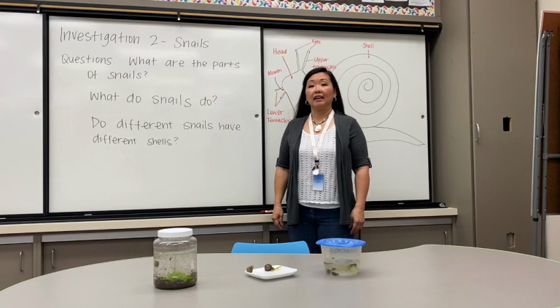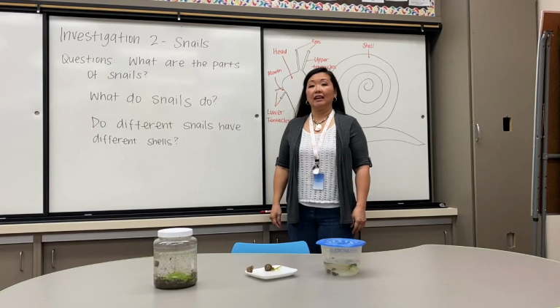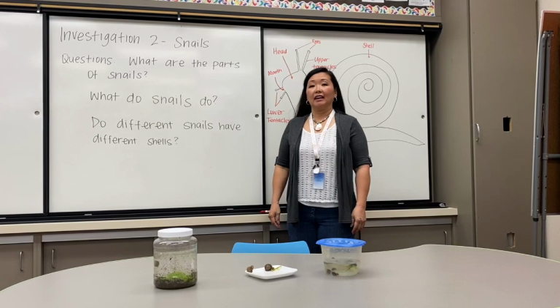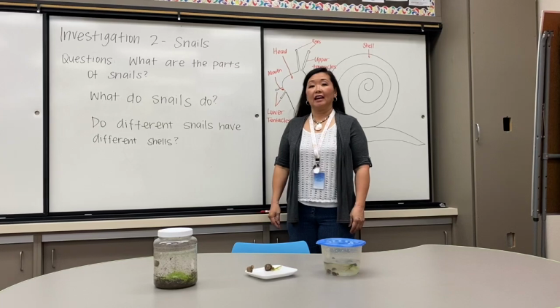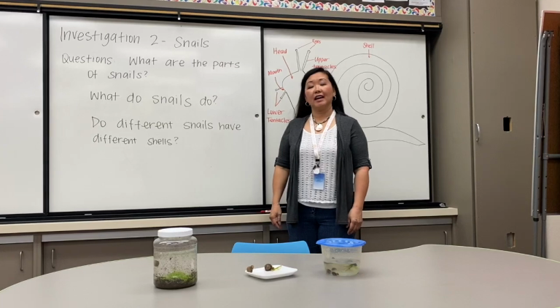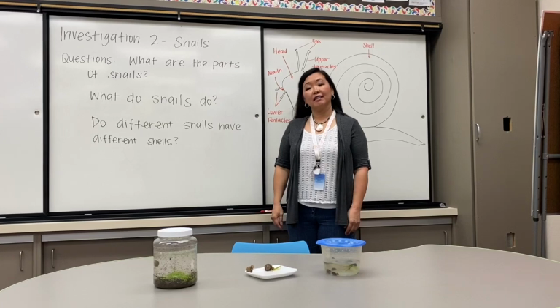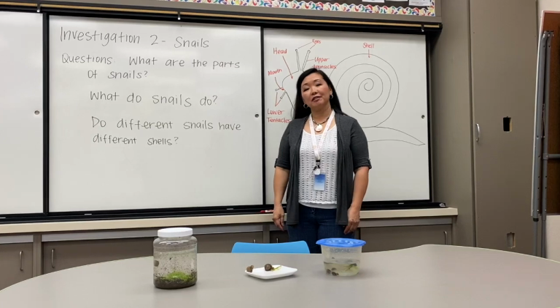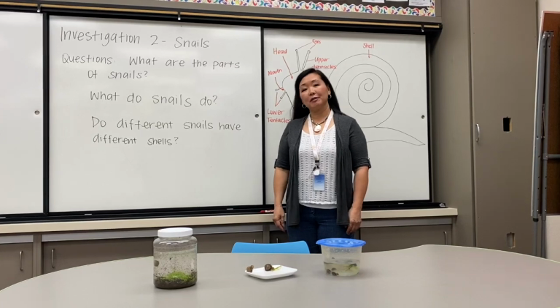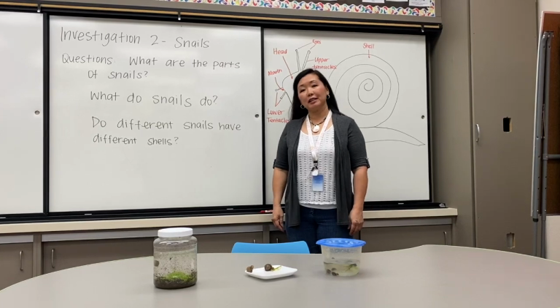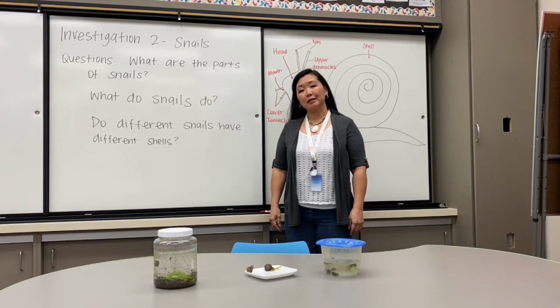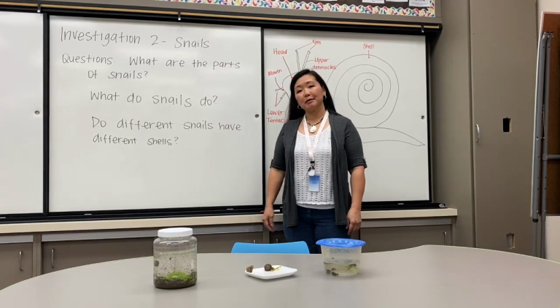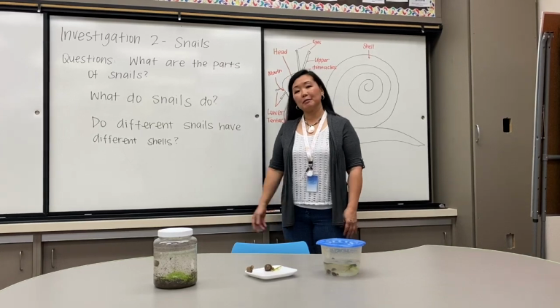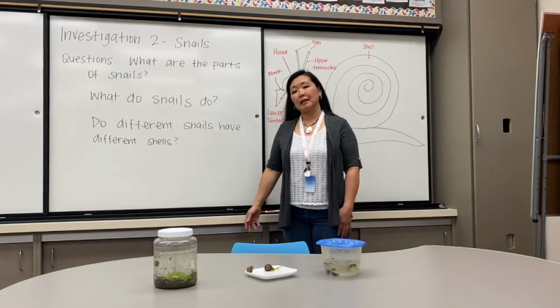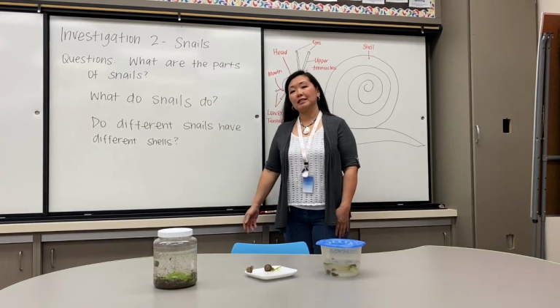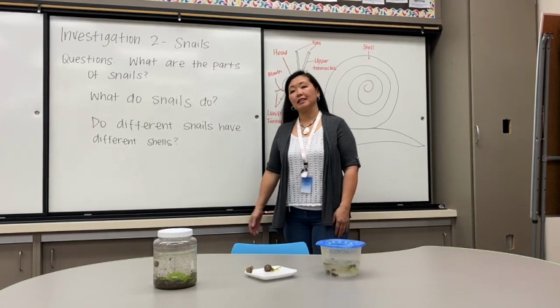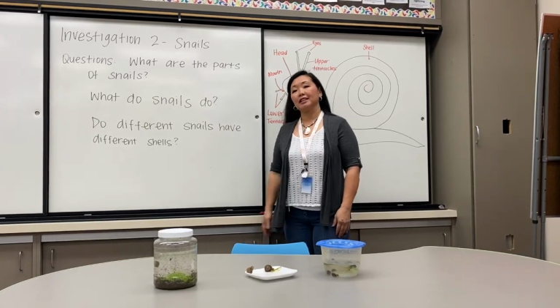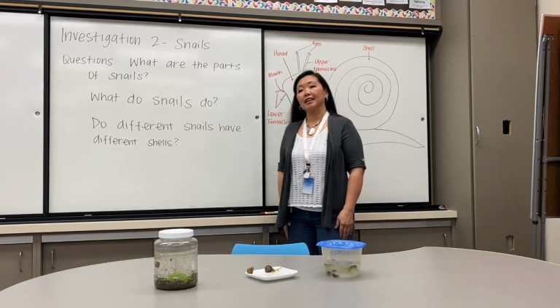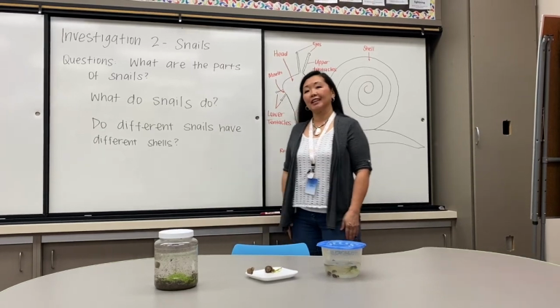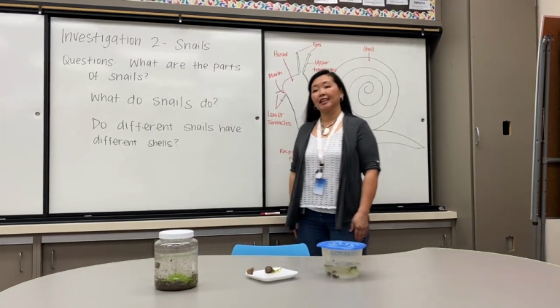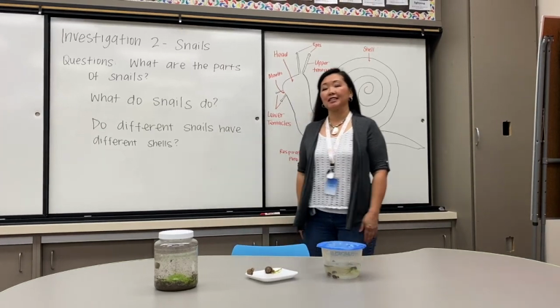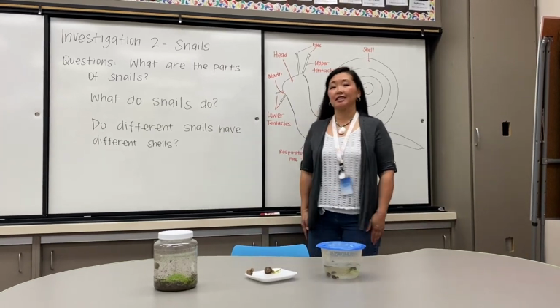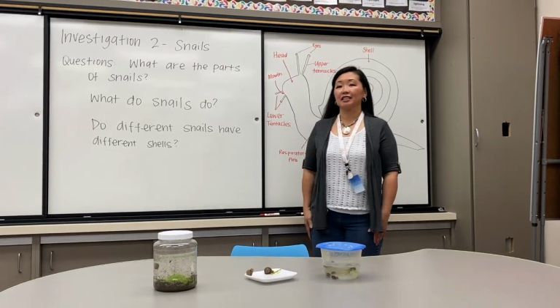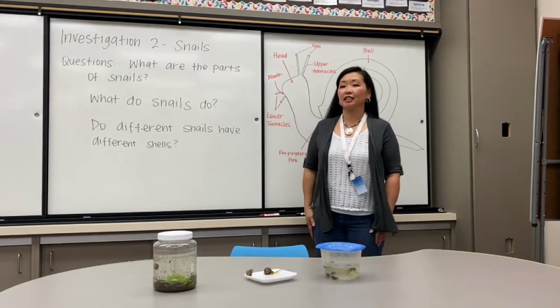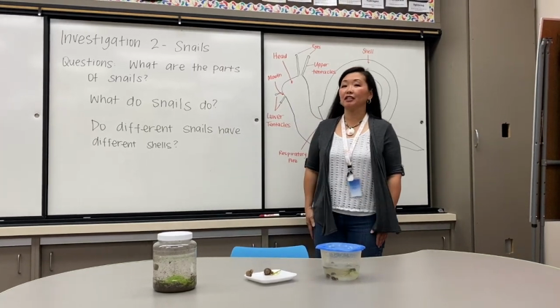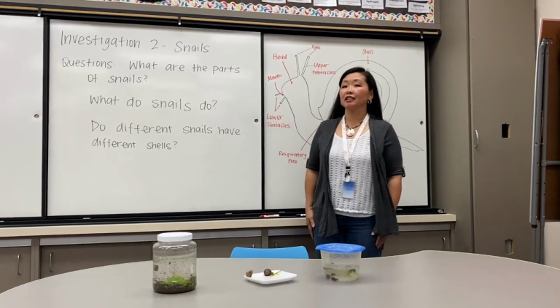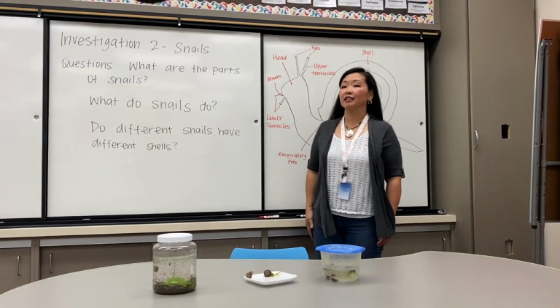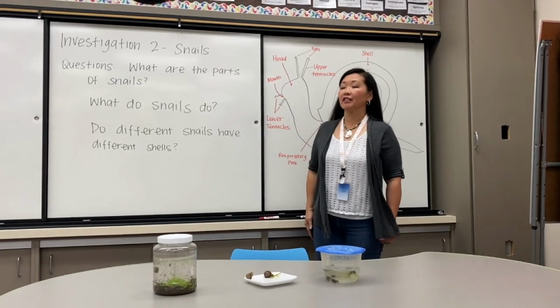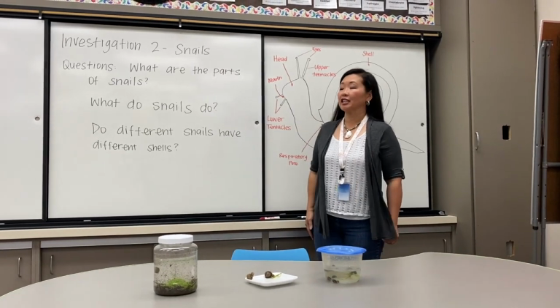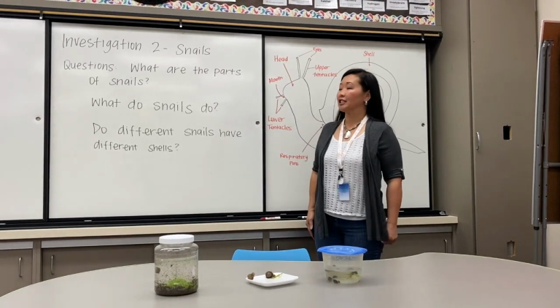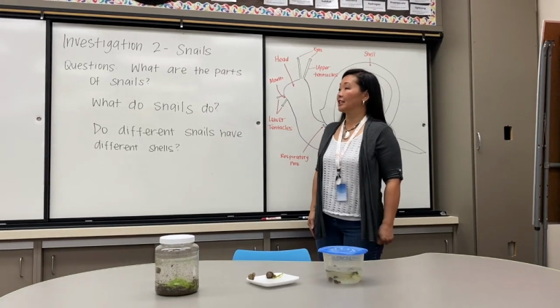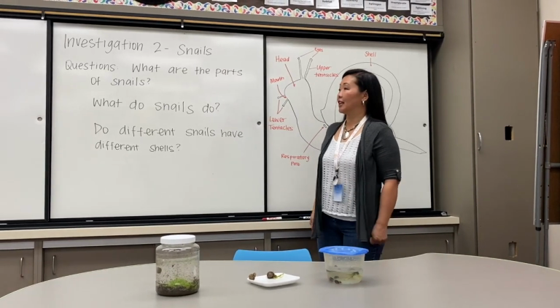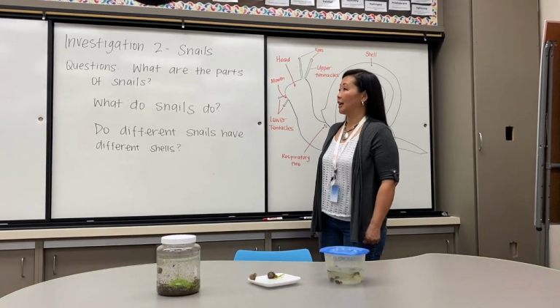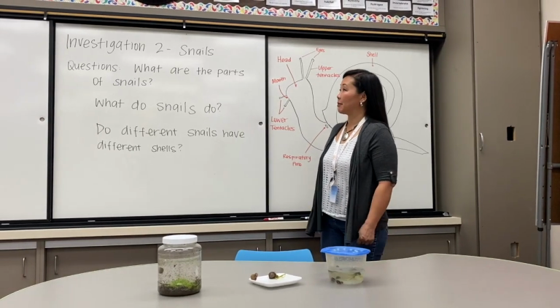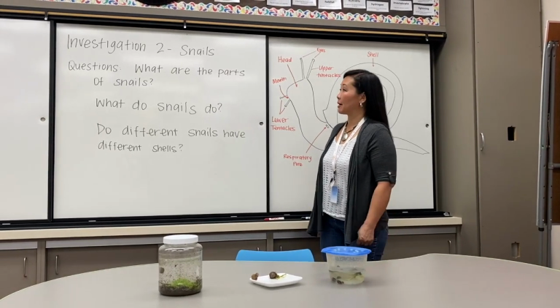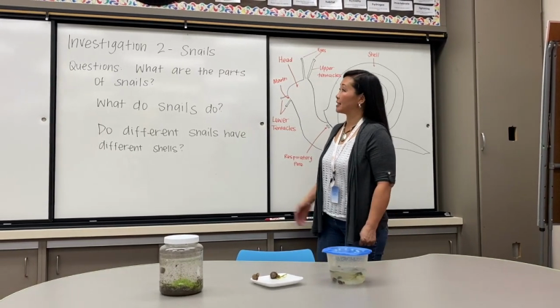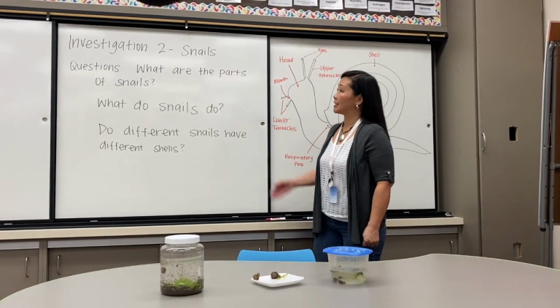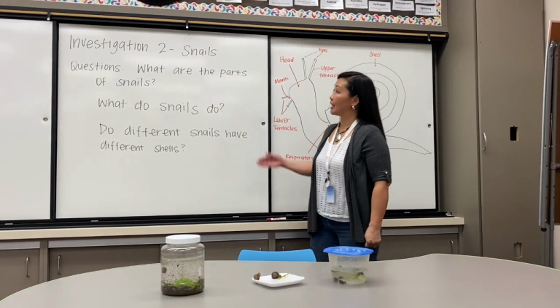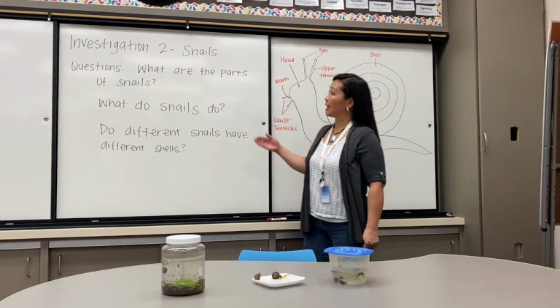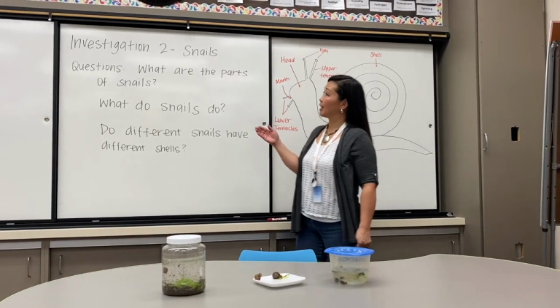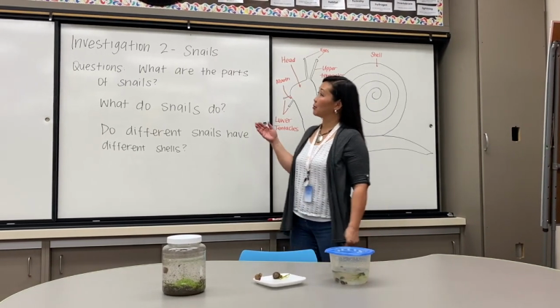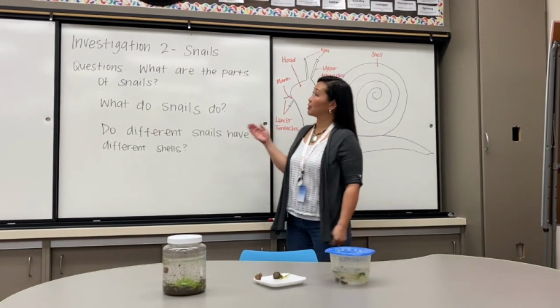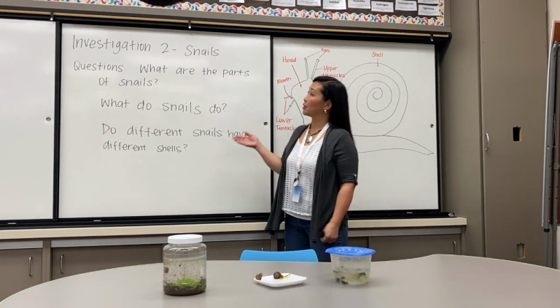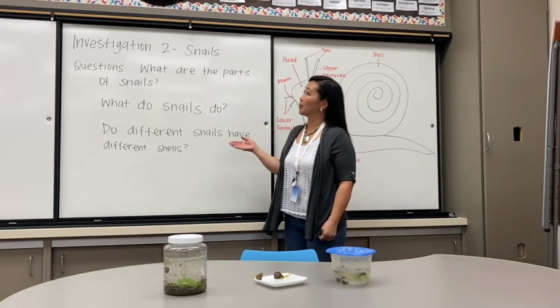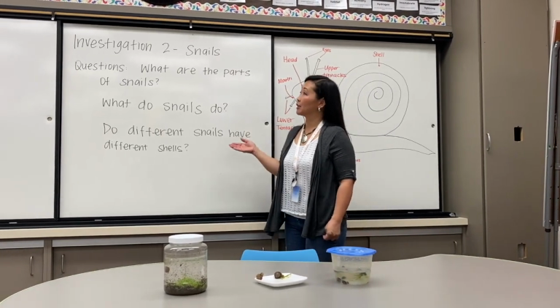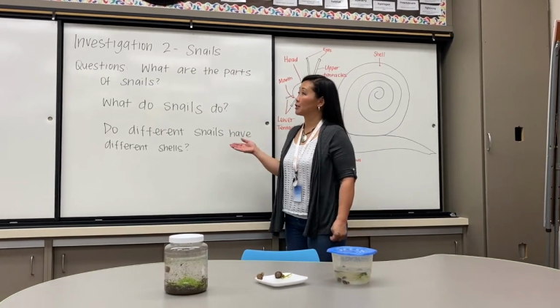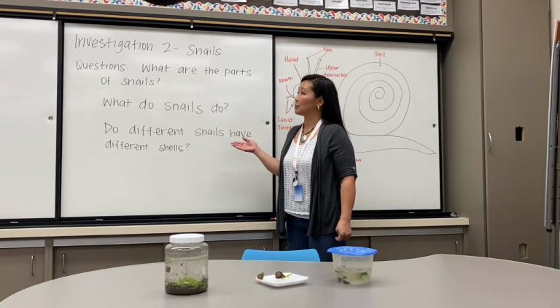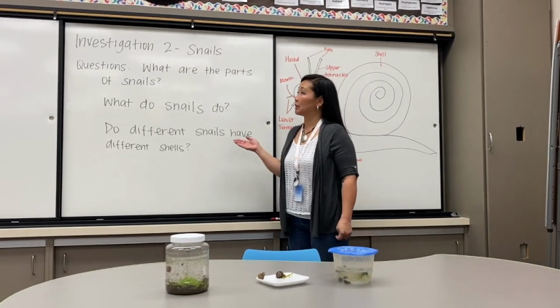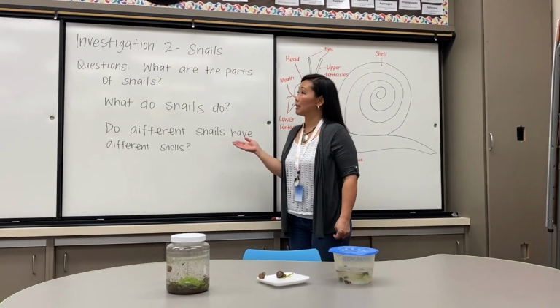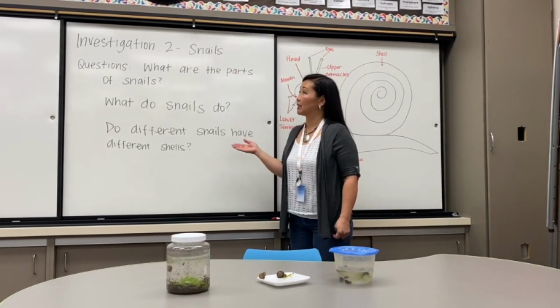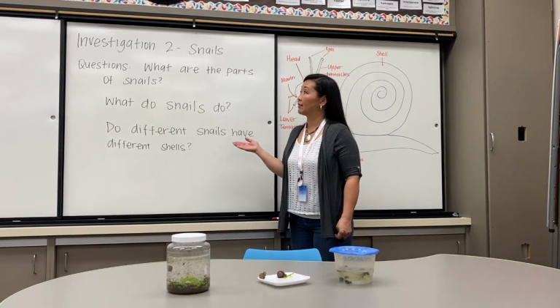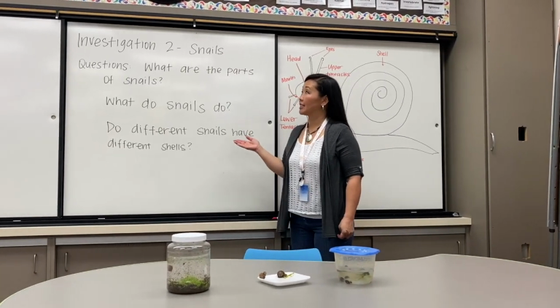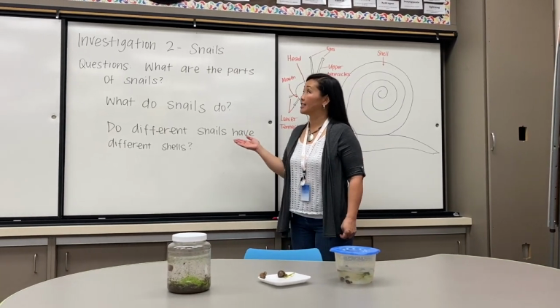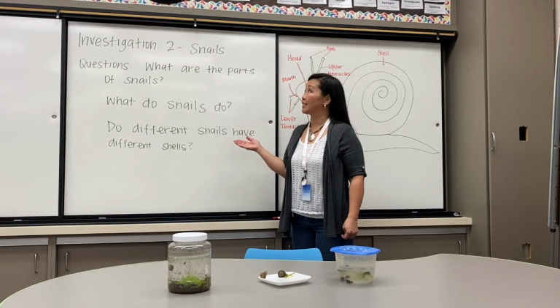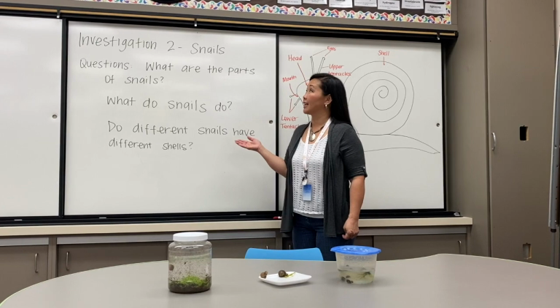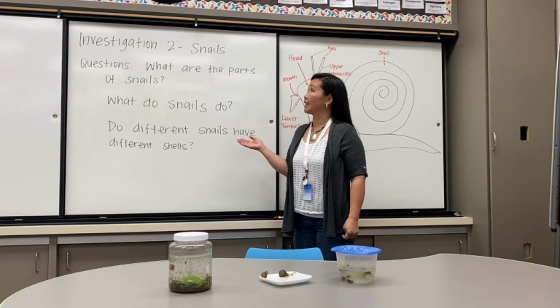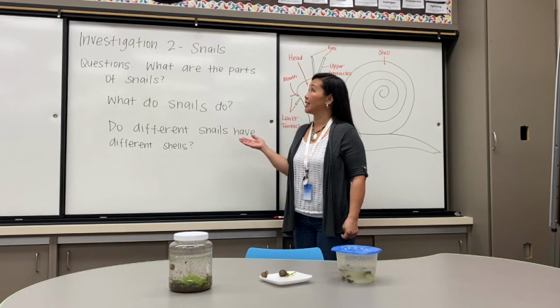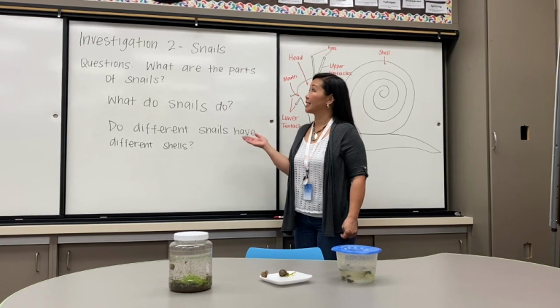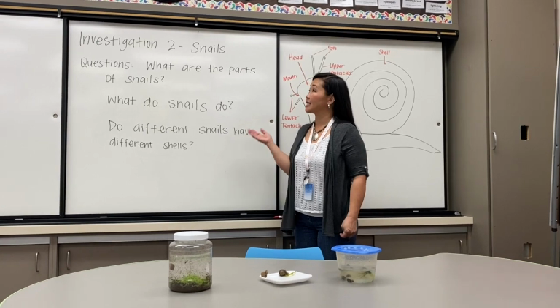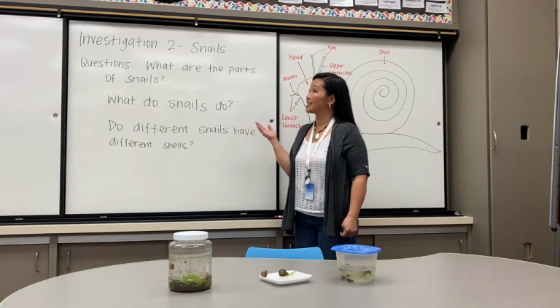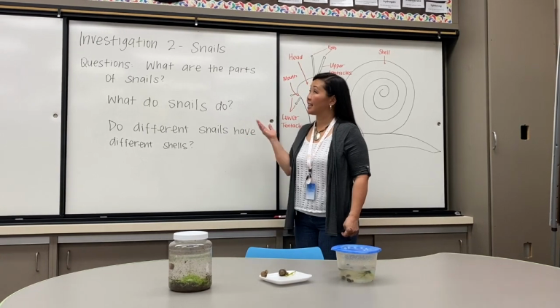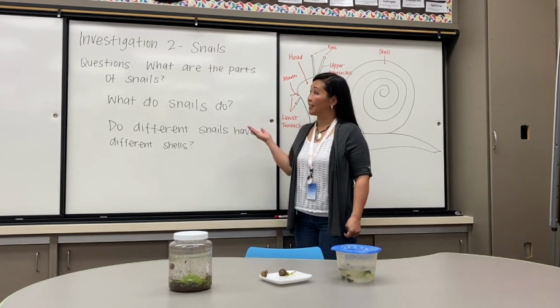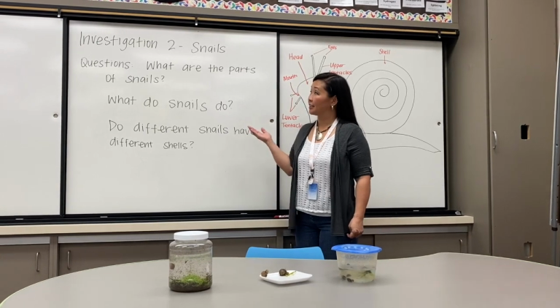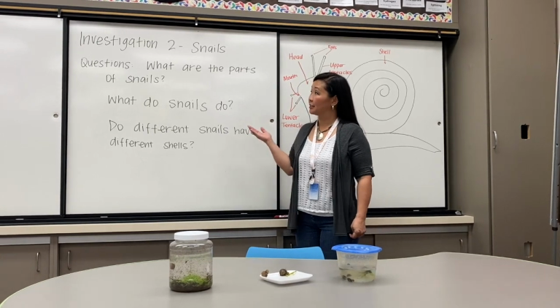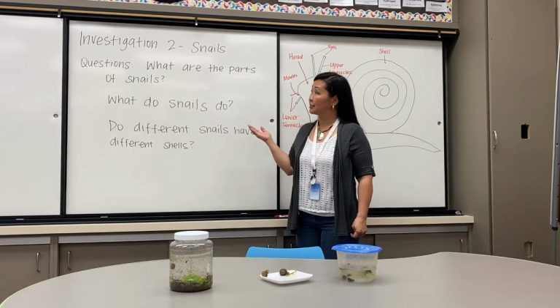Hi everyone, Ms. Patsy here at Castile Innovation Lab, and today we're going to be investigating snails.